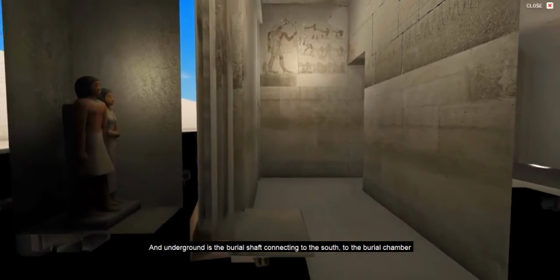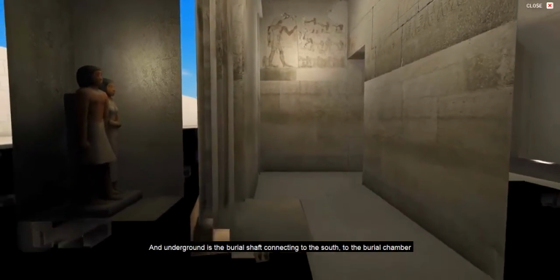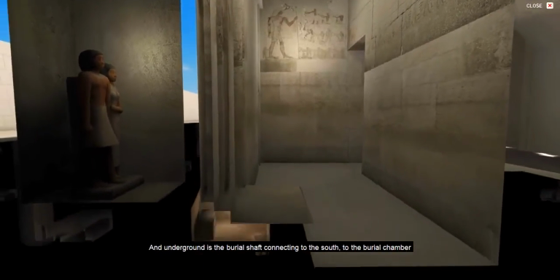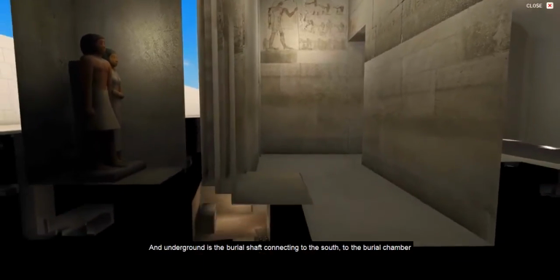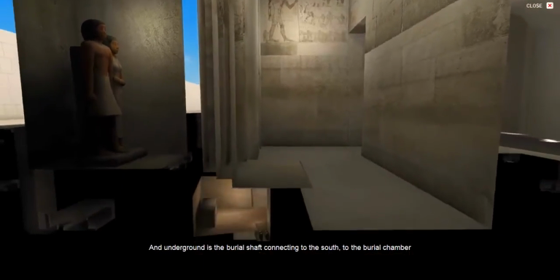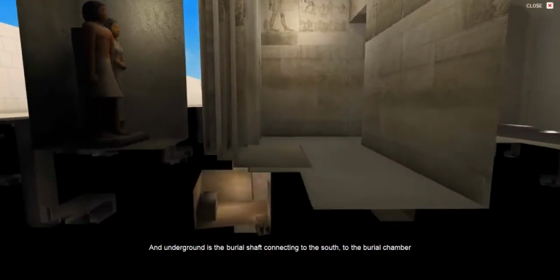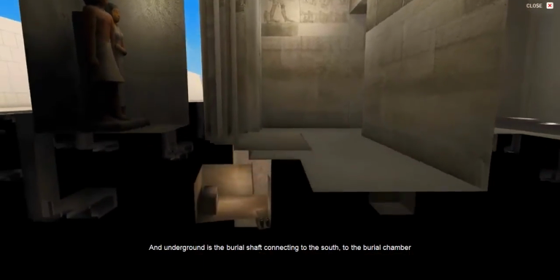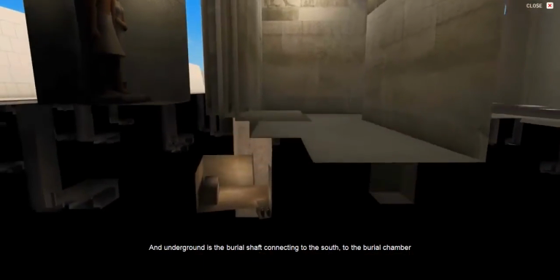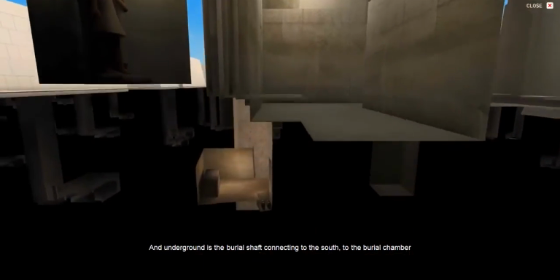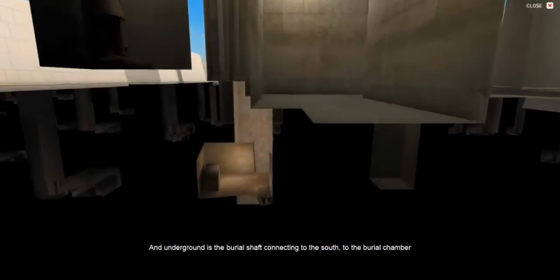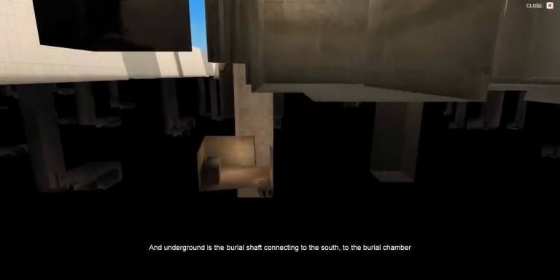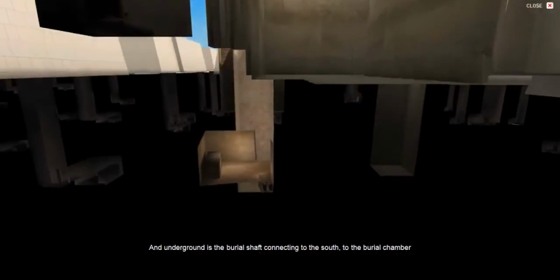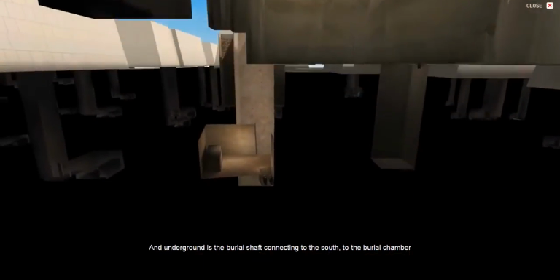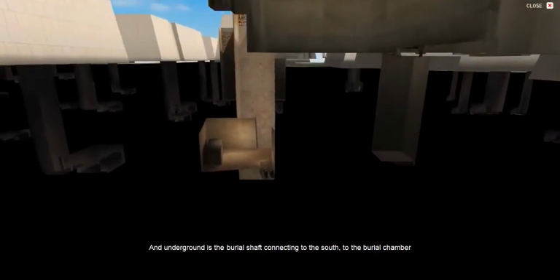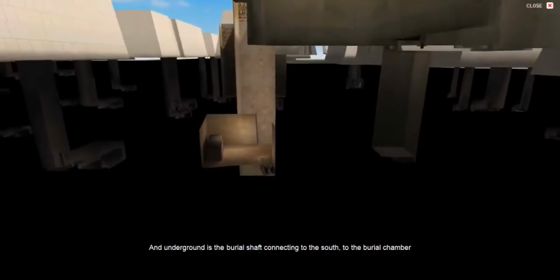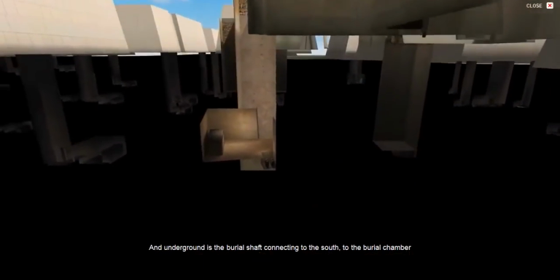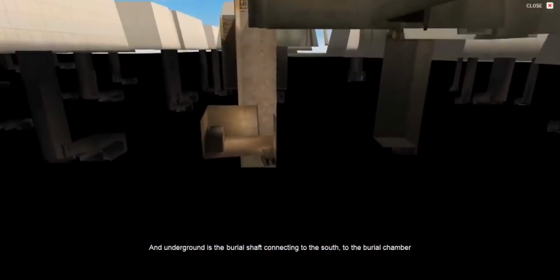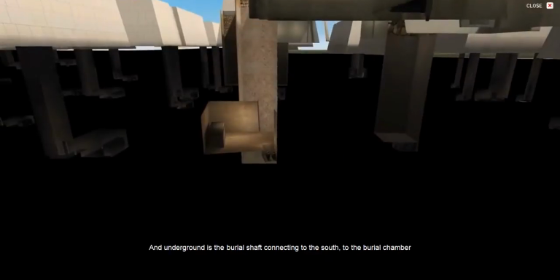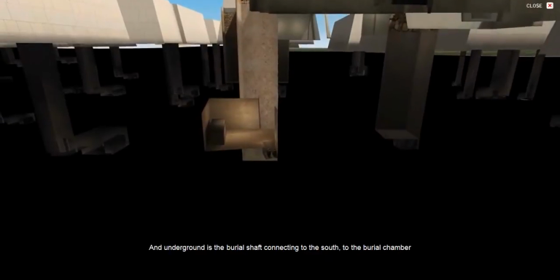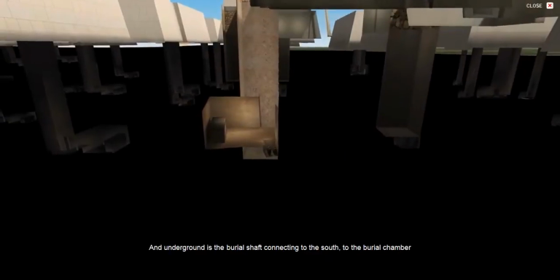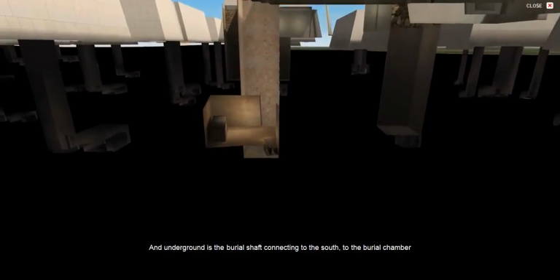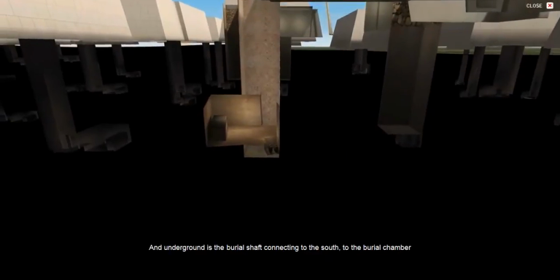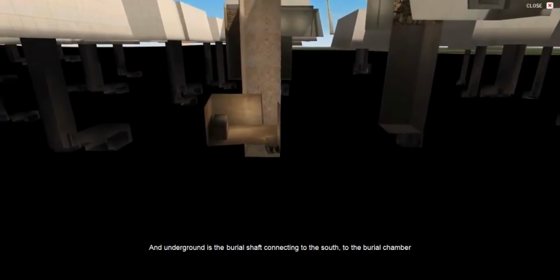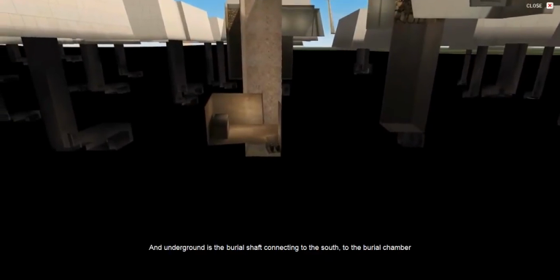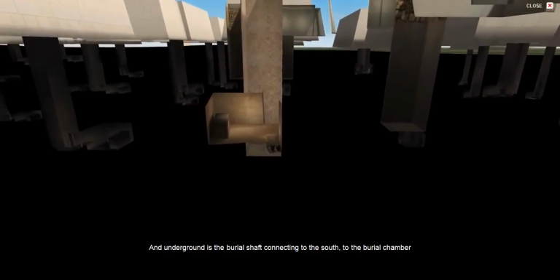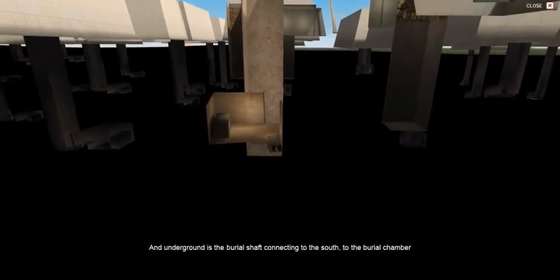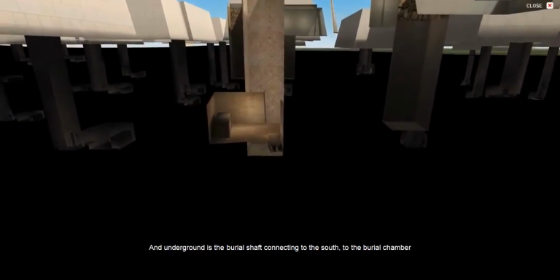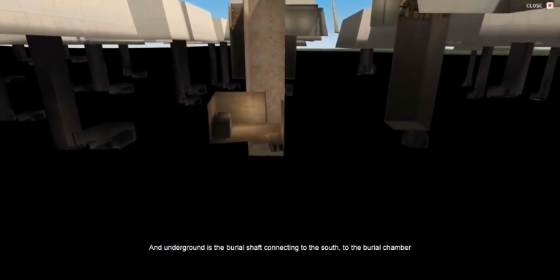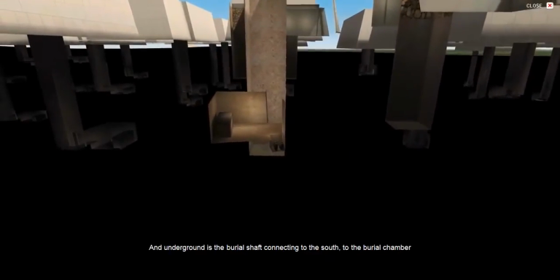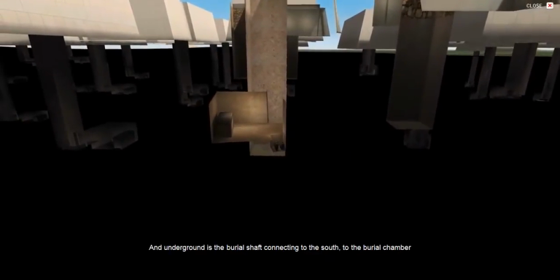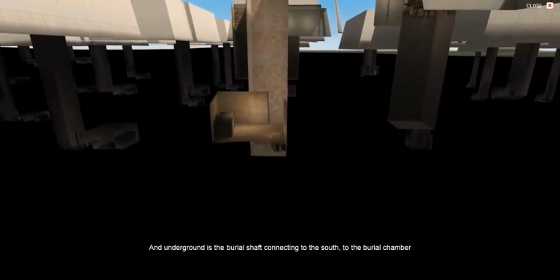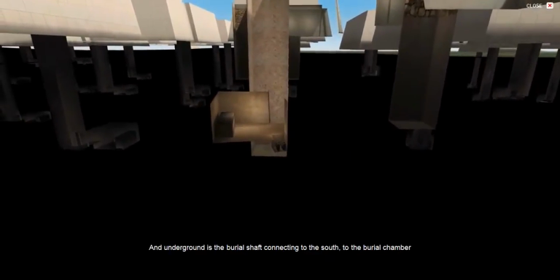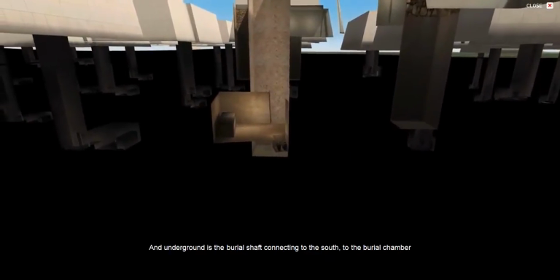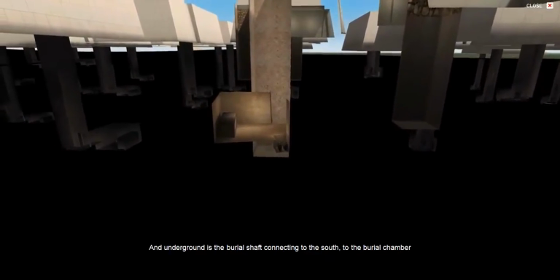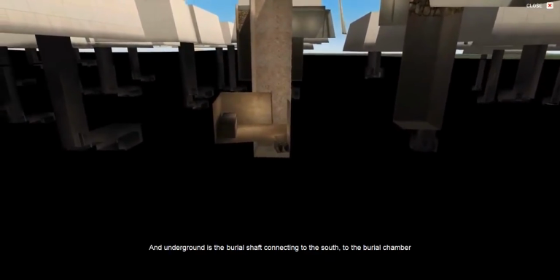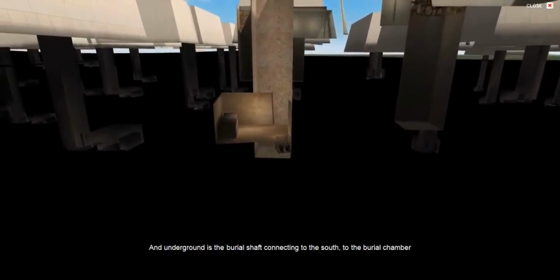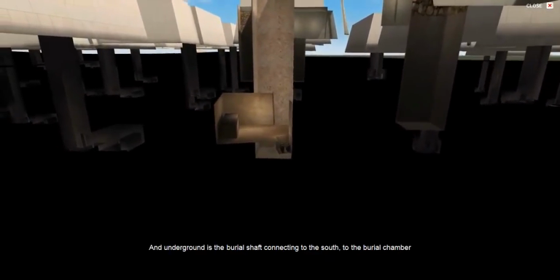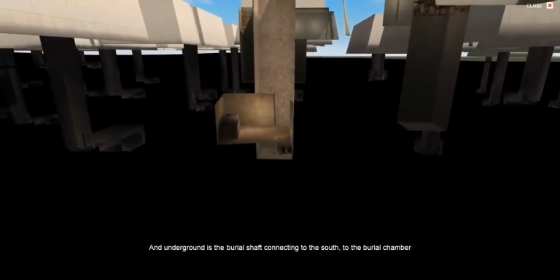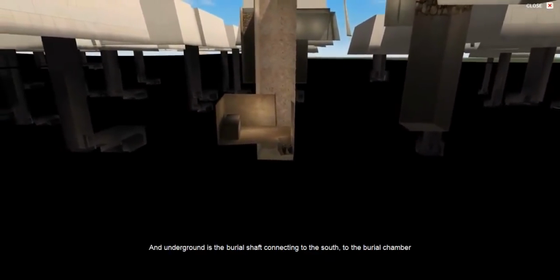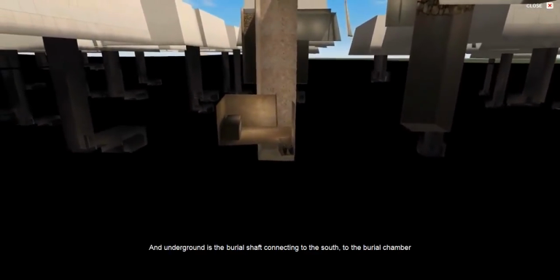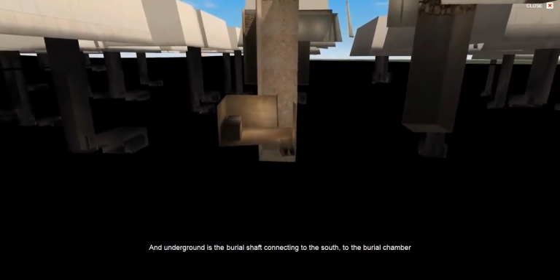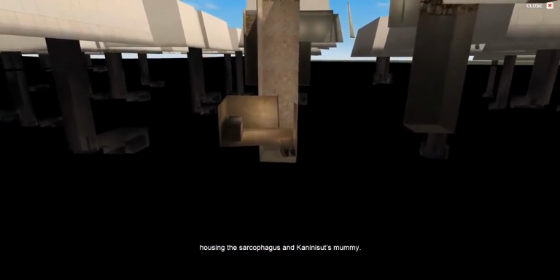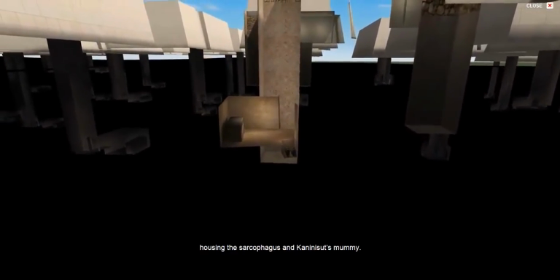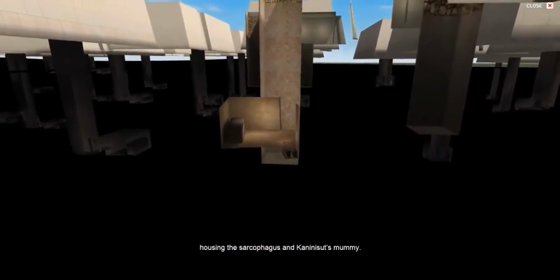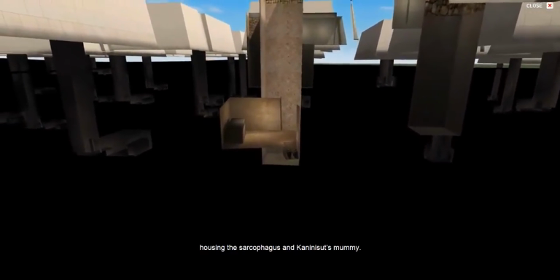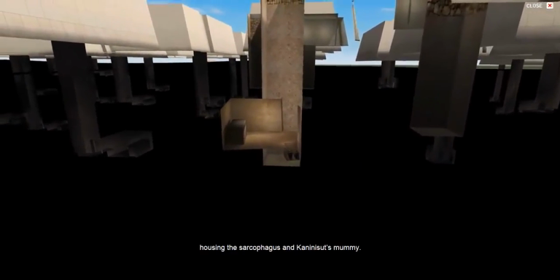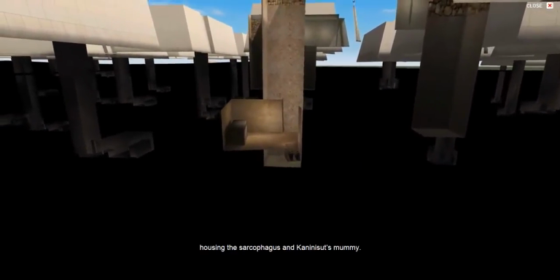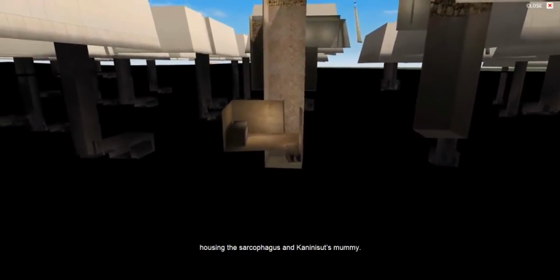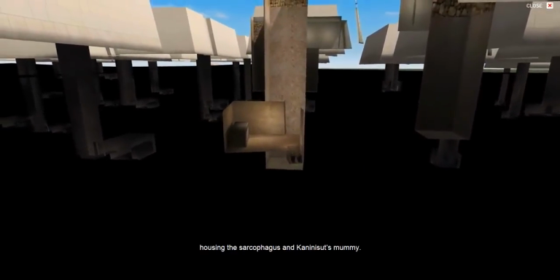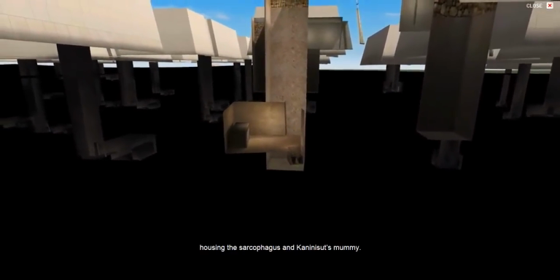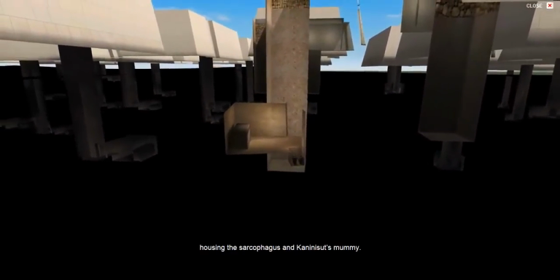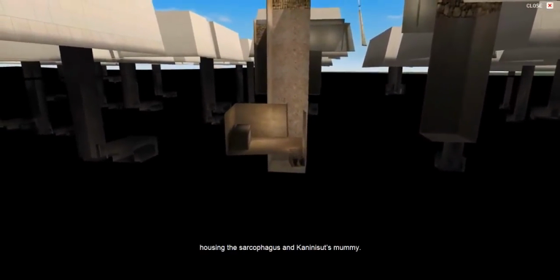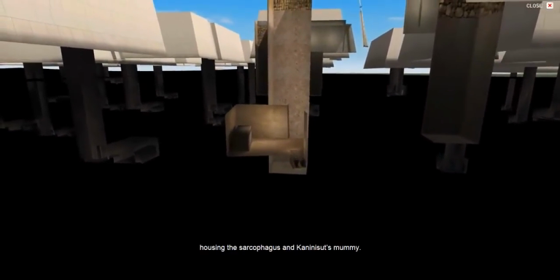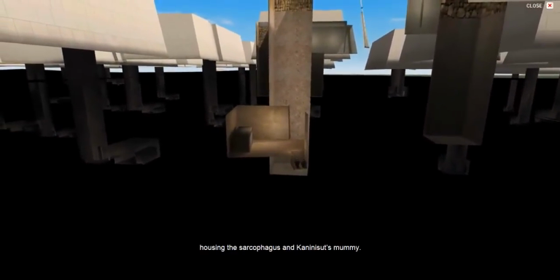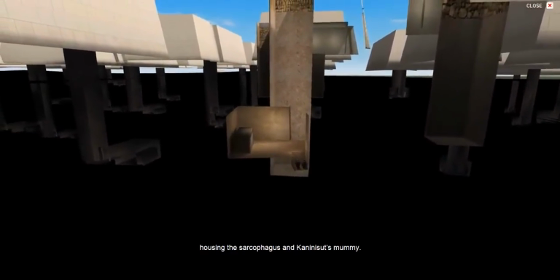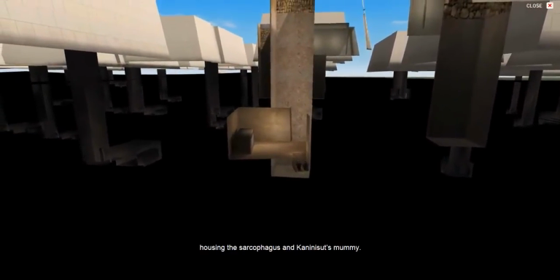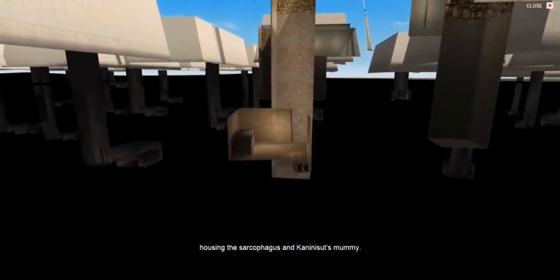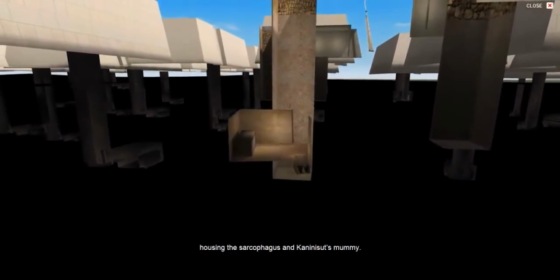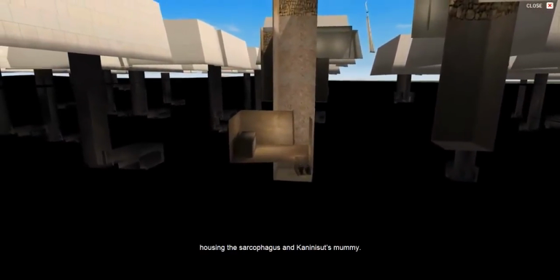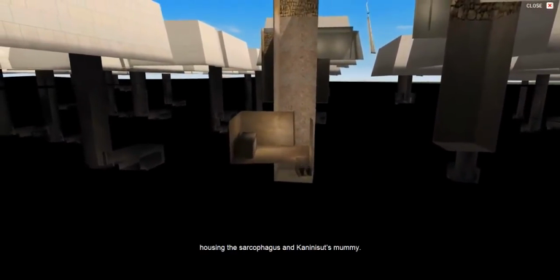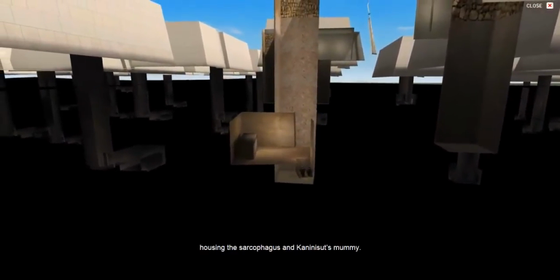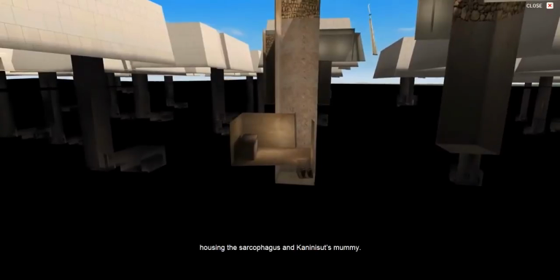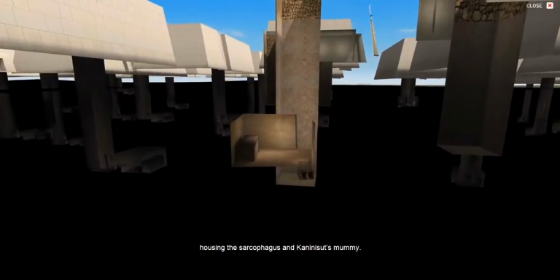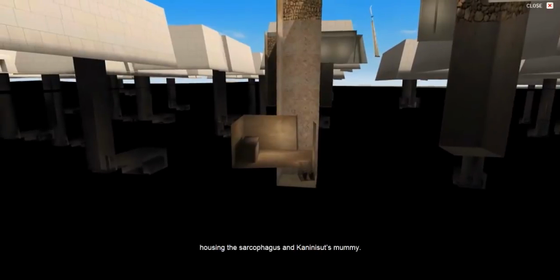Underground is the burial shaft connecting to the south, to the burial chamber housing the sarcophagus and Kani Nisut's mummy.